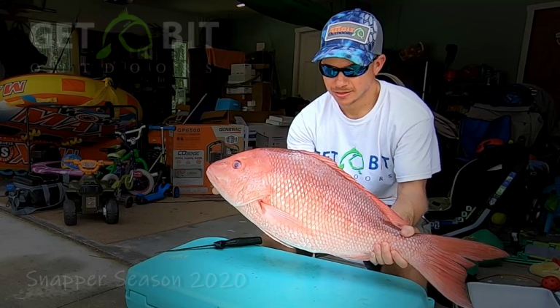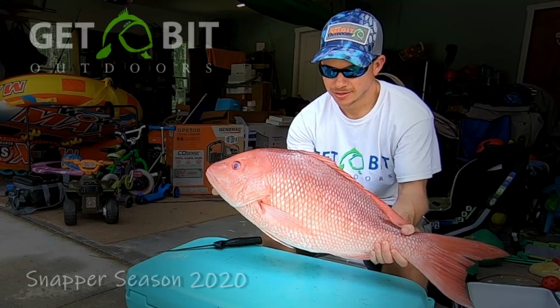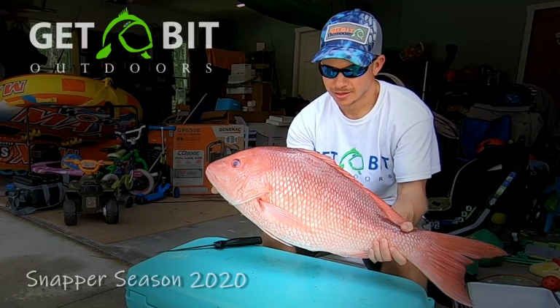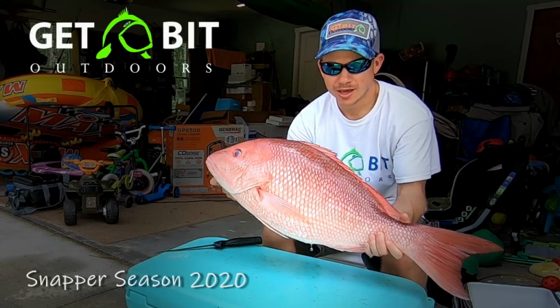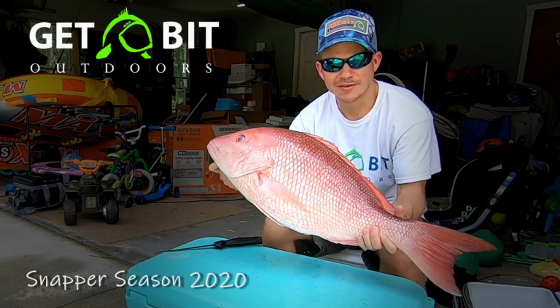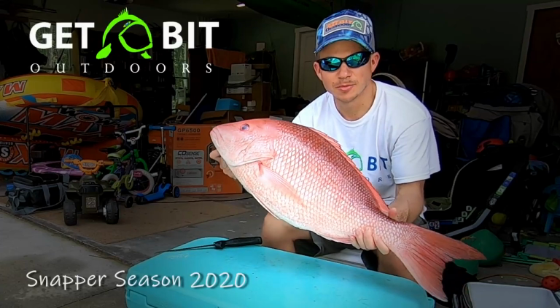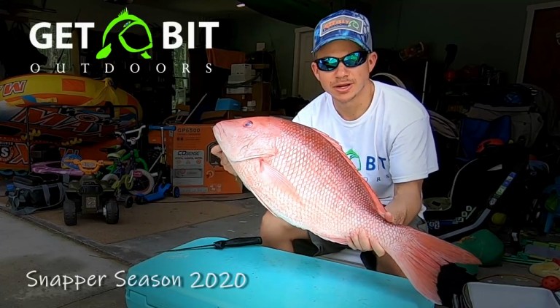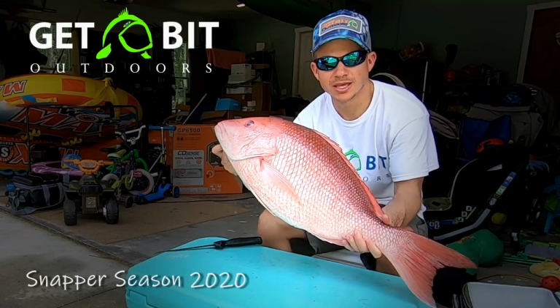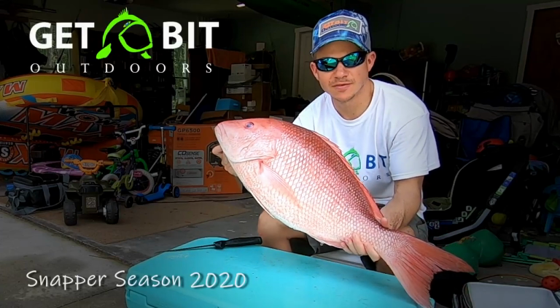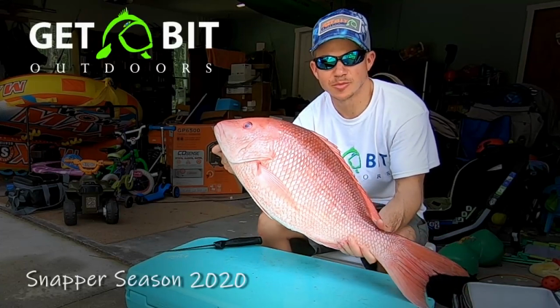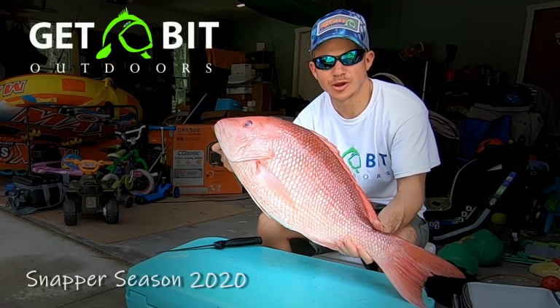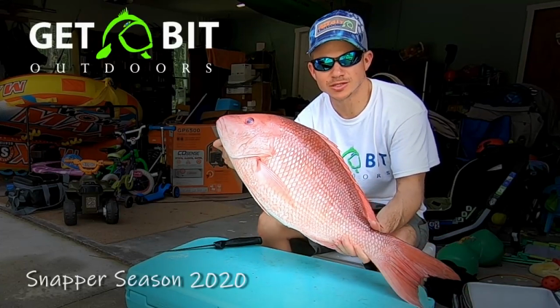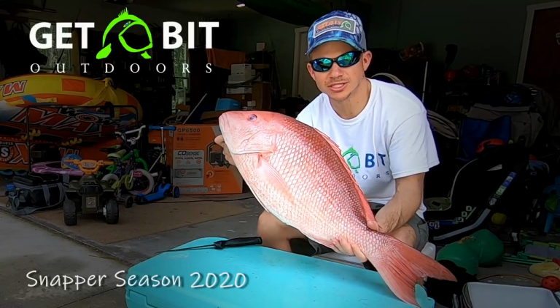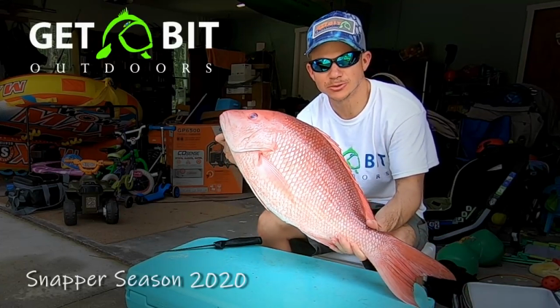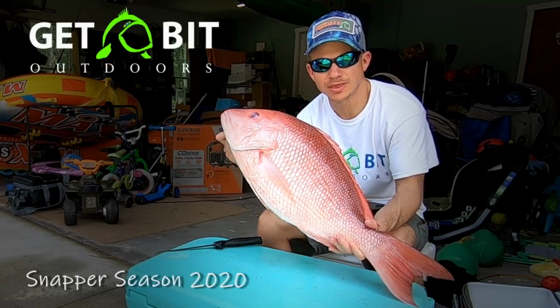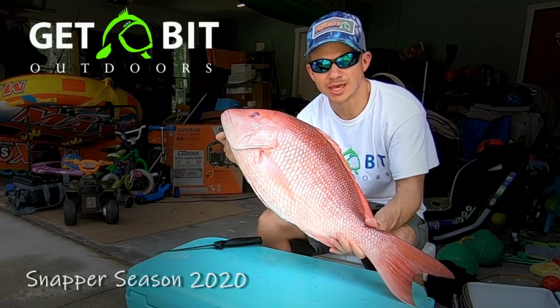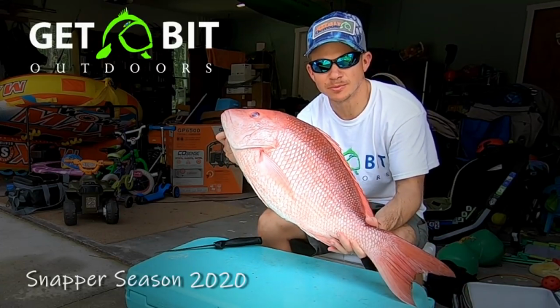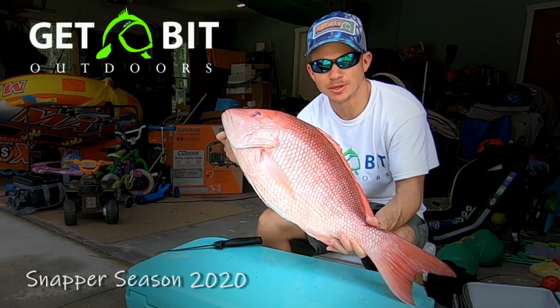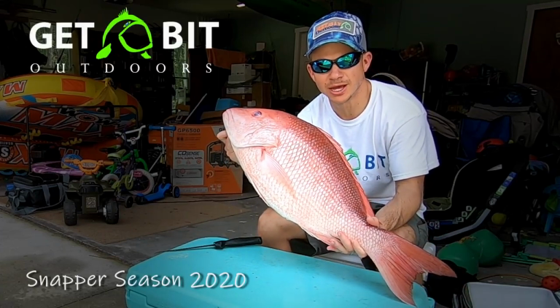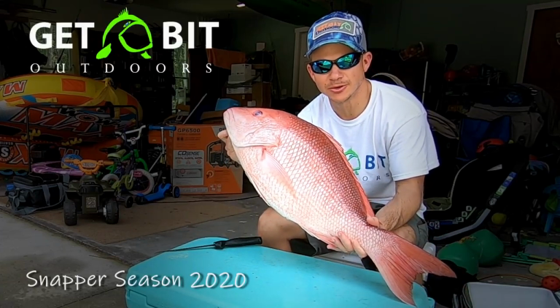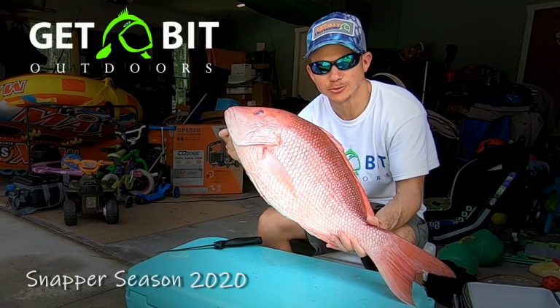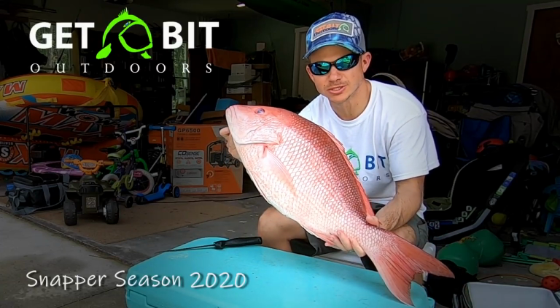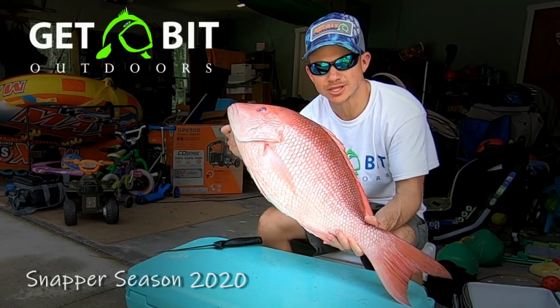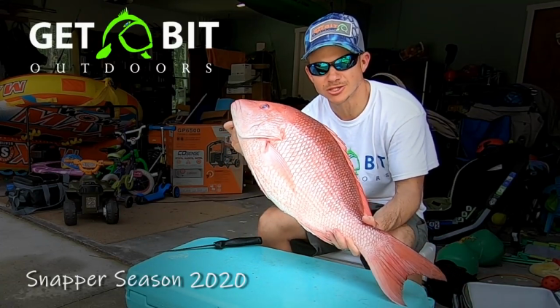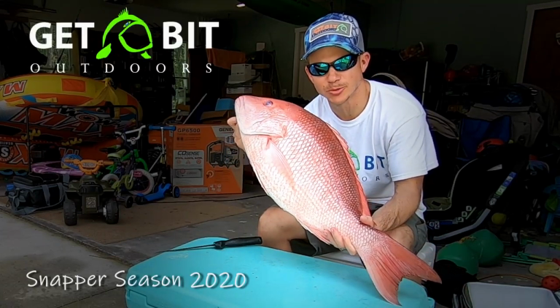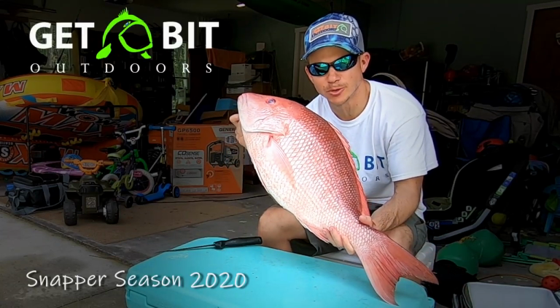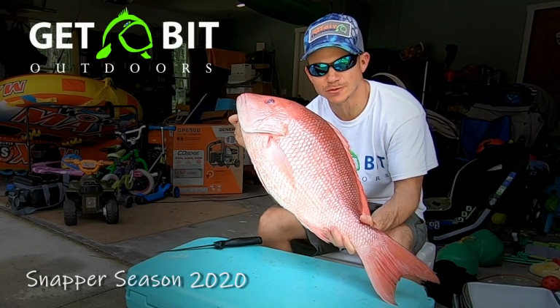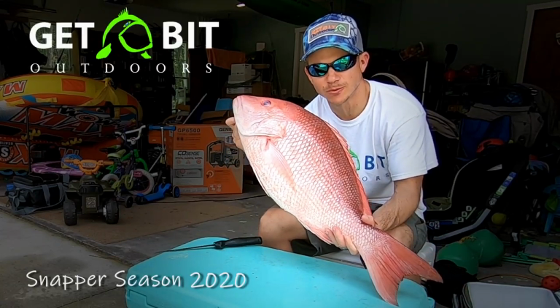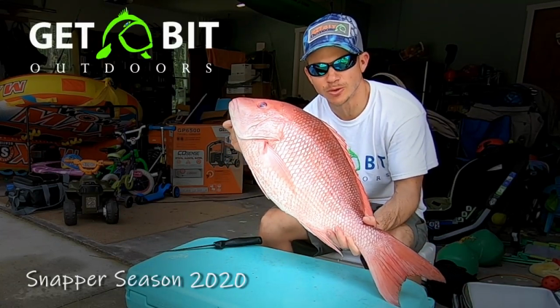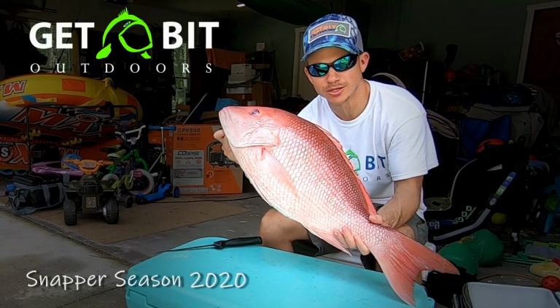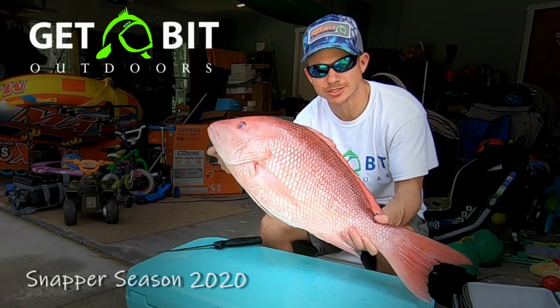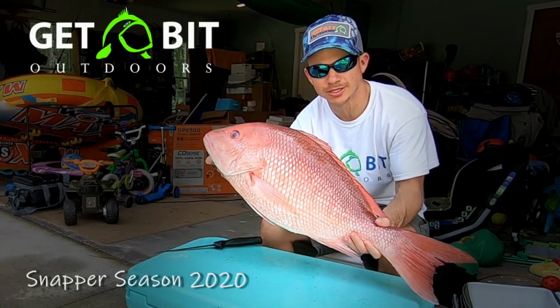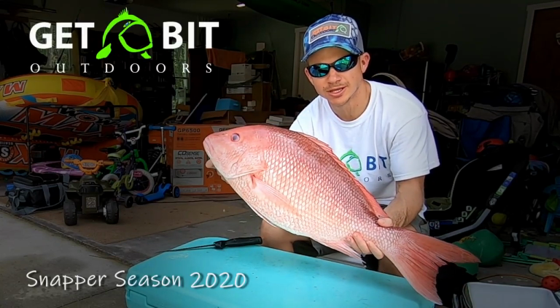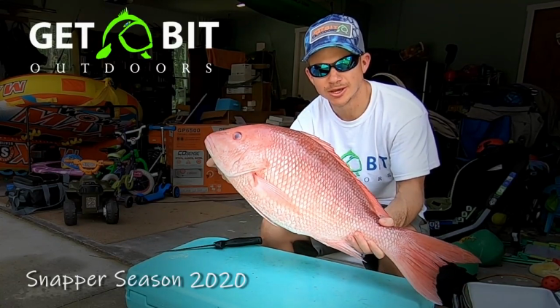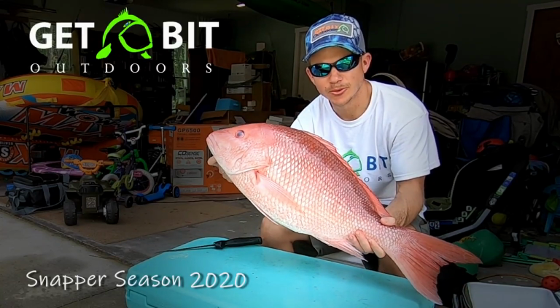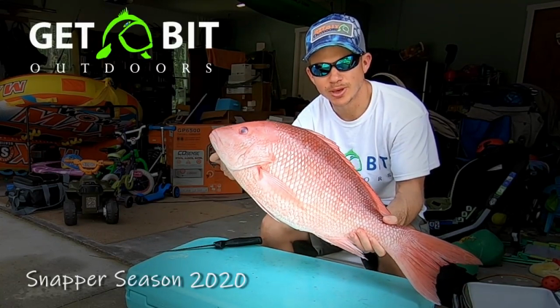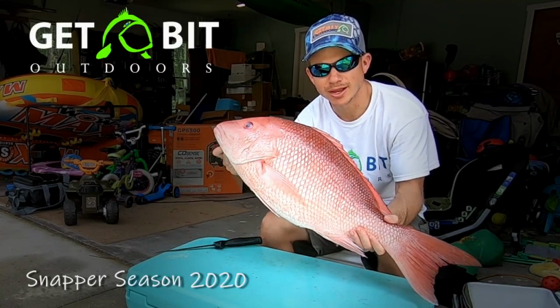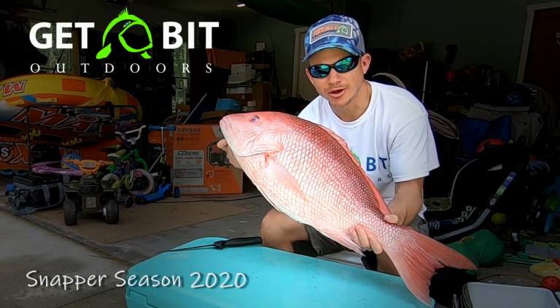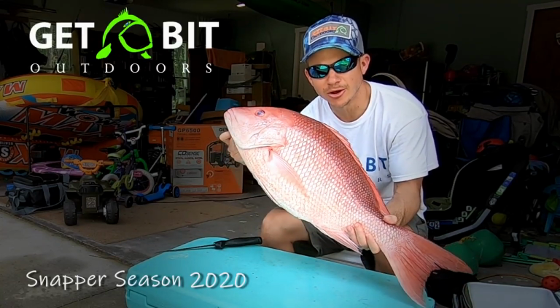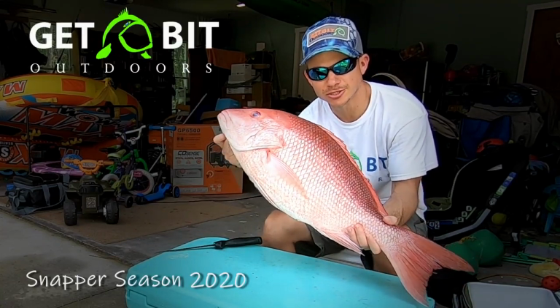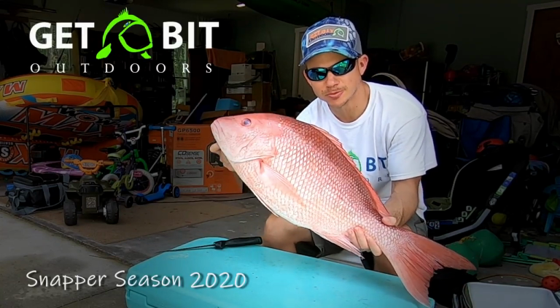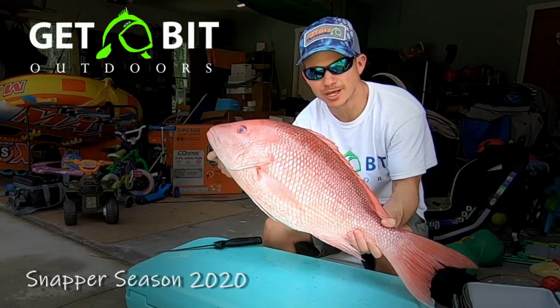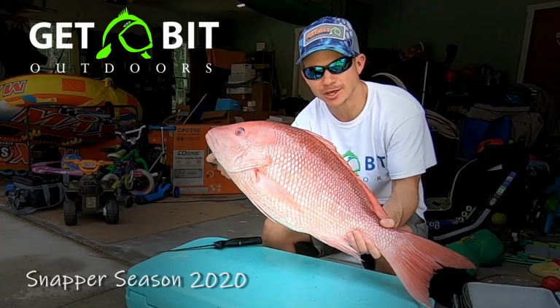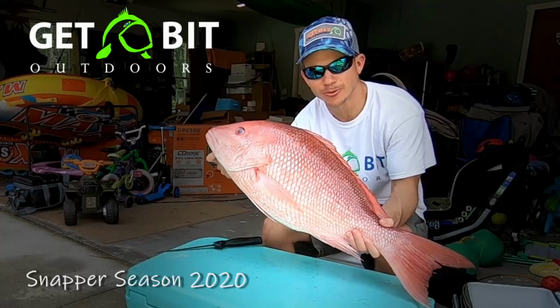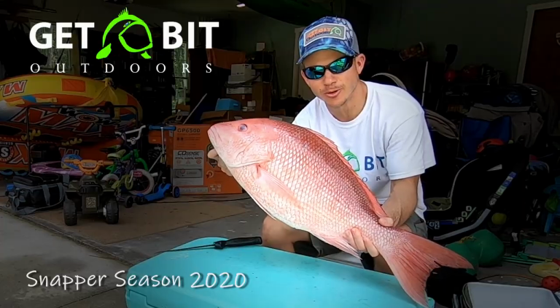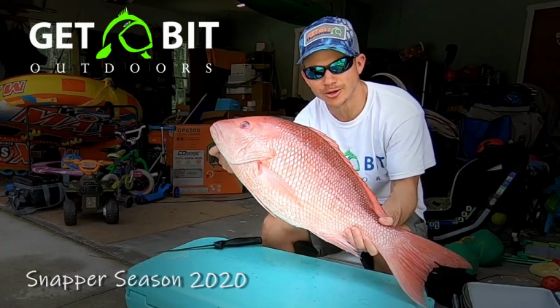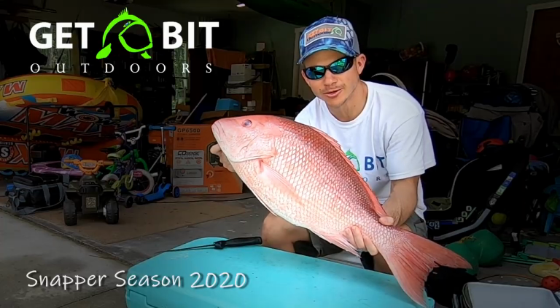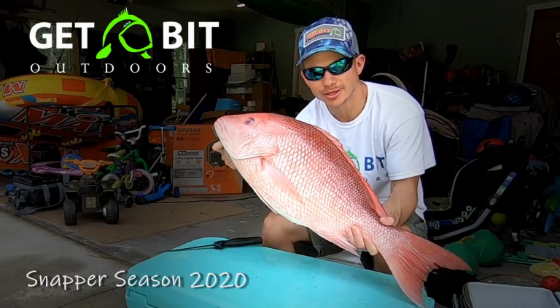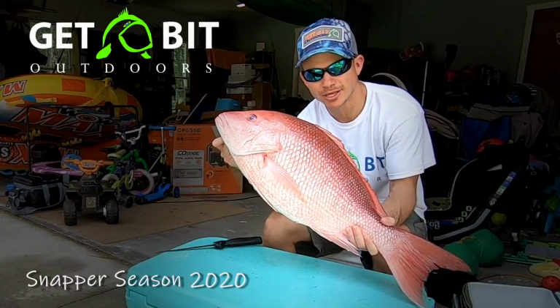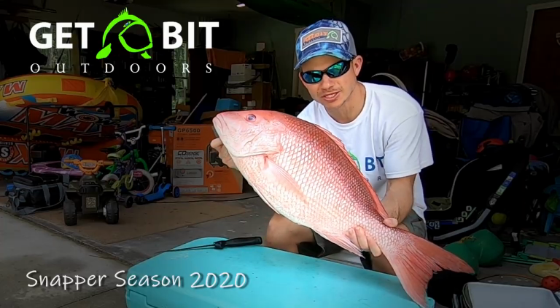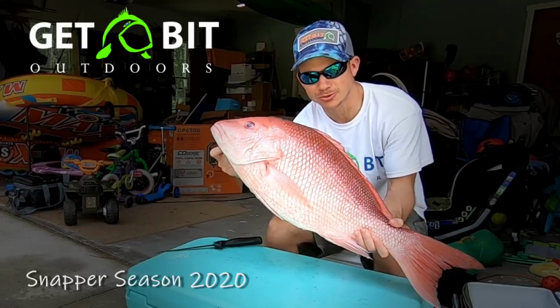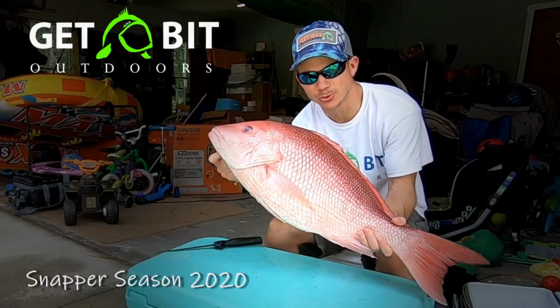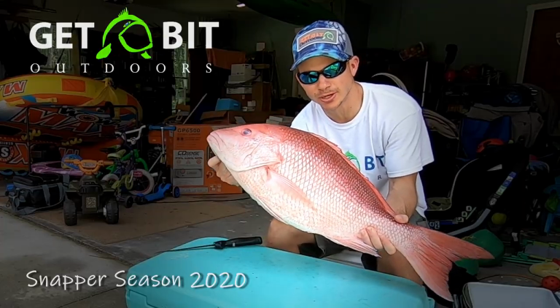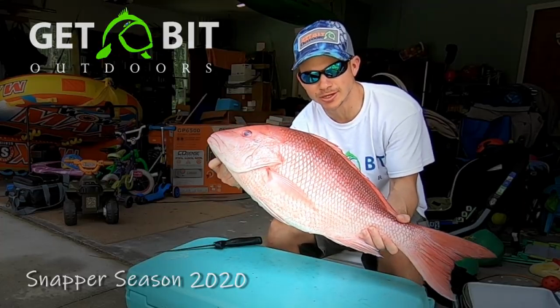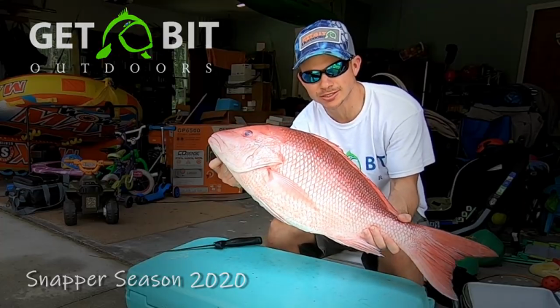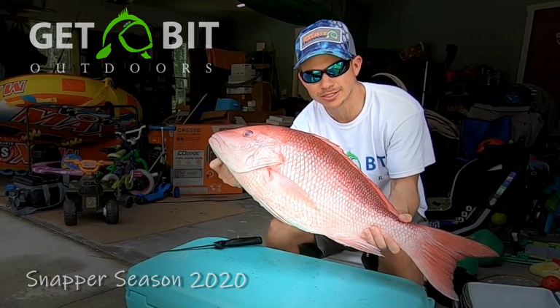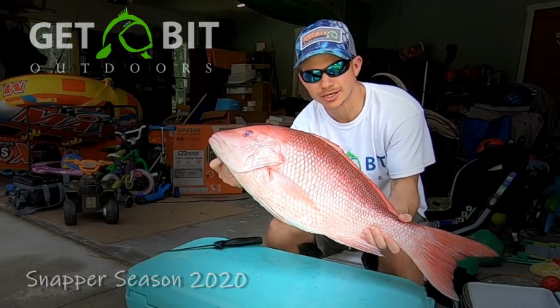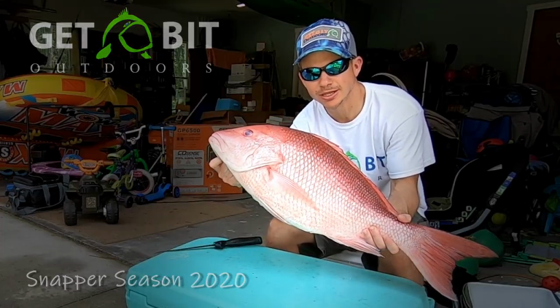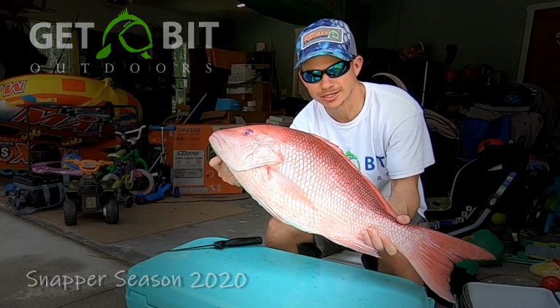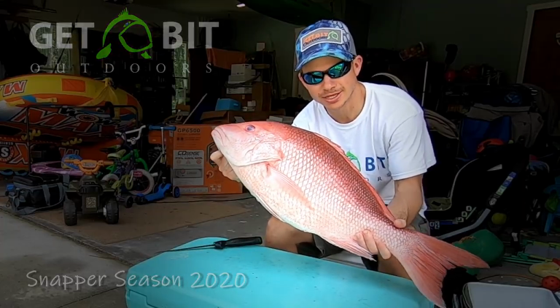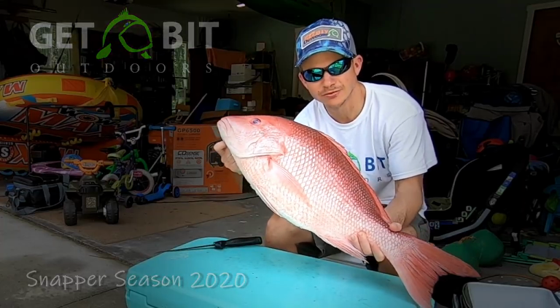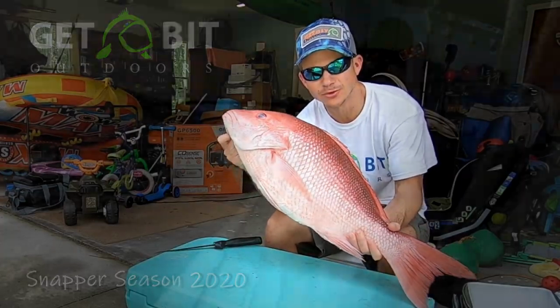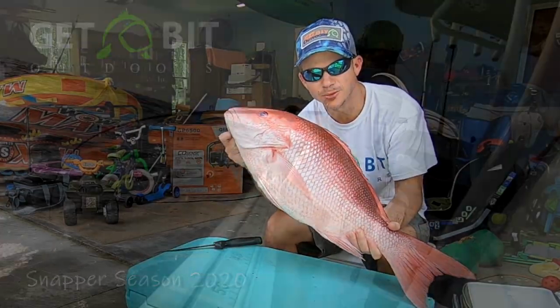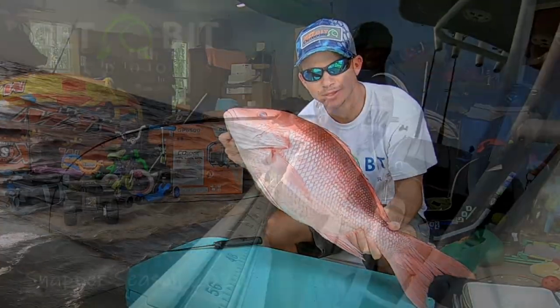Hey everybody, Kevin Brotz here with Get Bit Outdoors. Thanks so much for watching. We had an awesome day on the water. Thanks for joining us. Let's get to it.